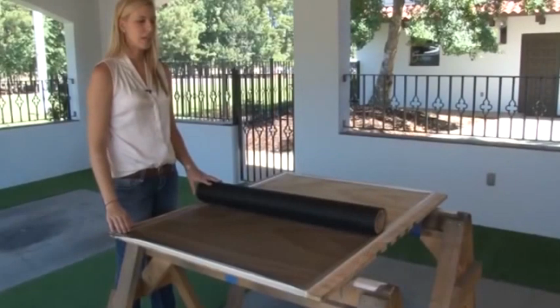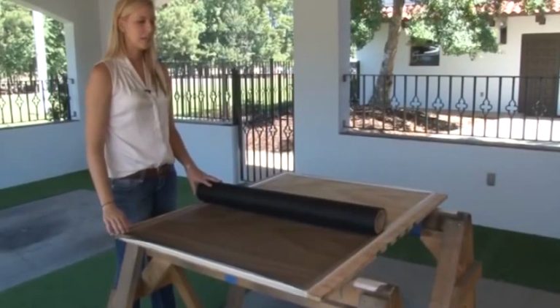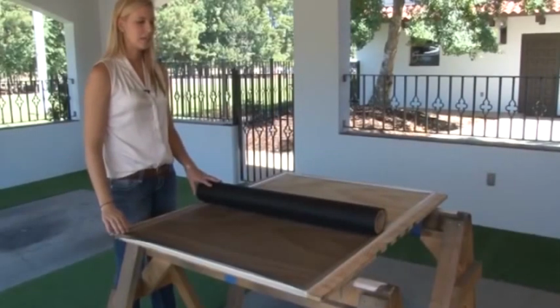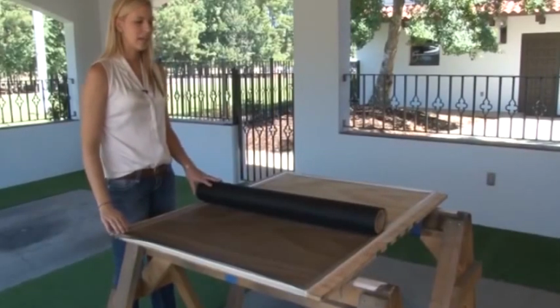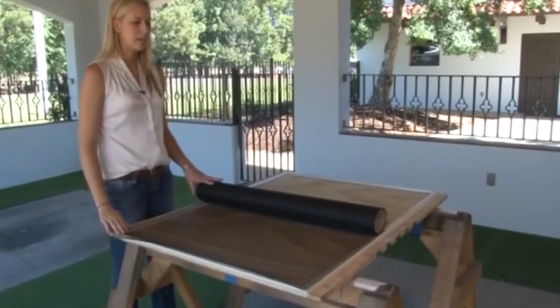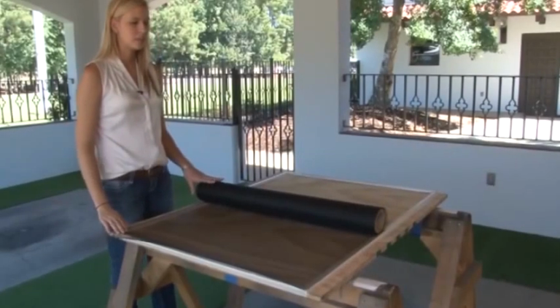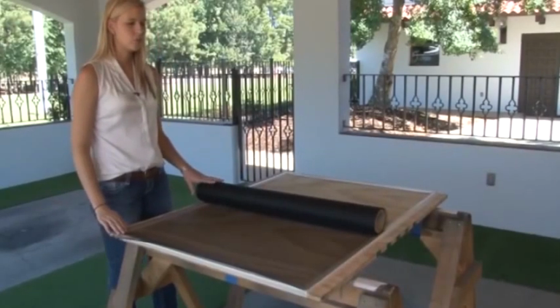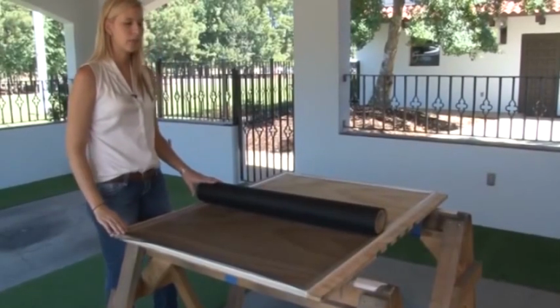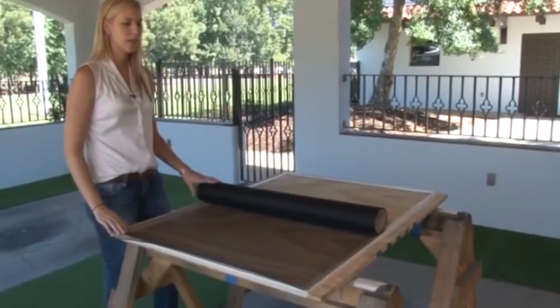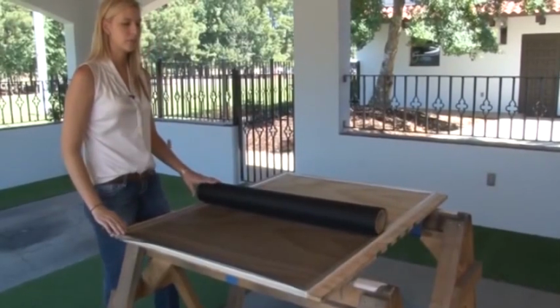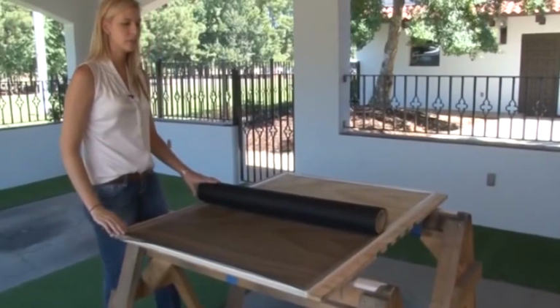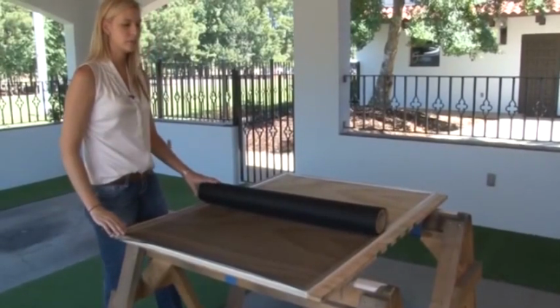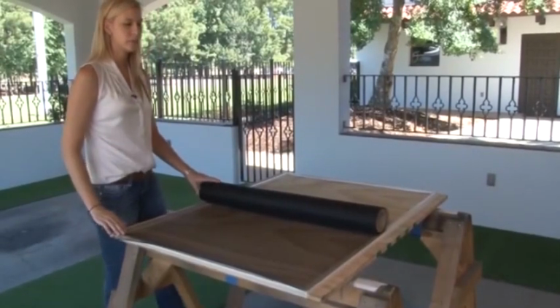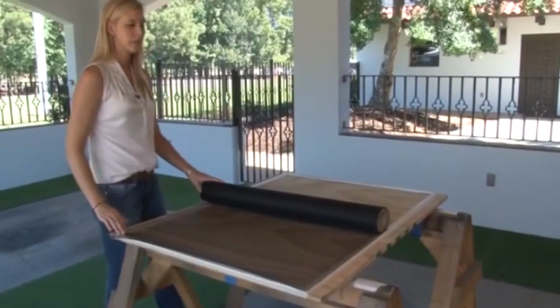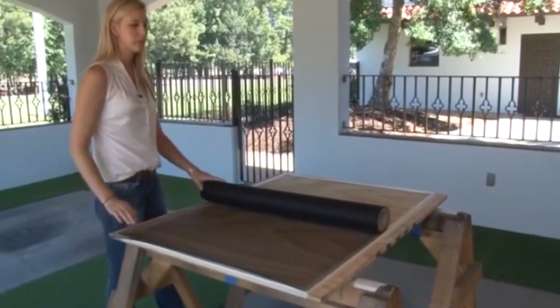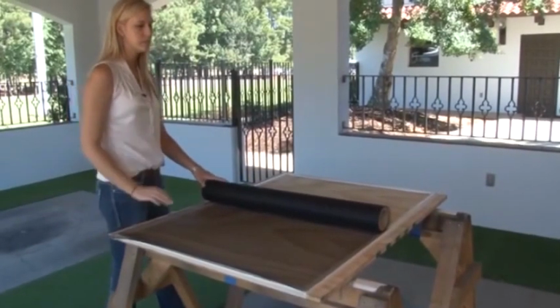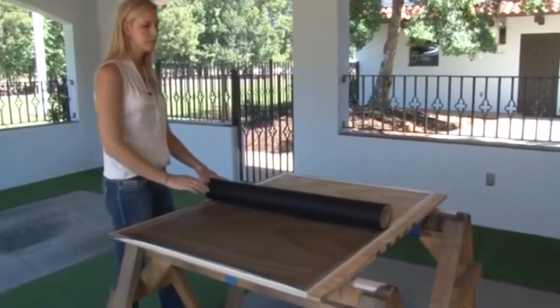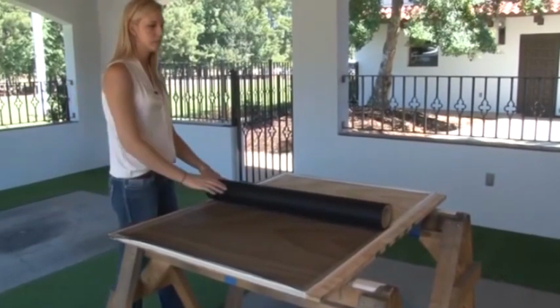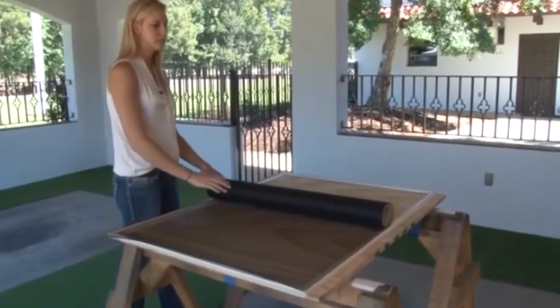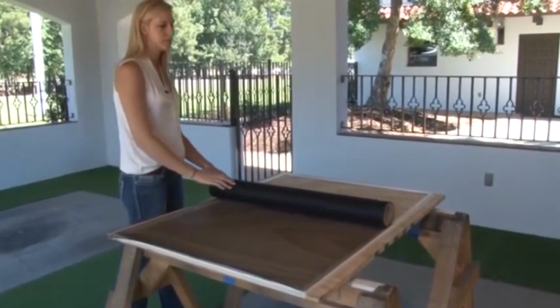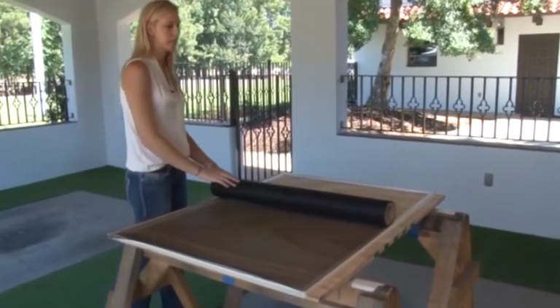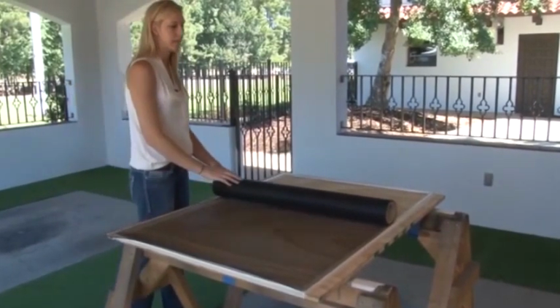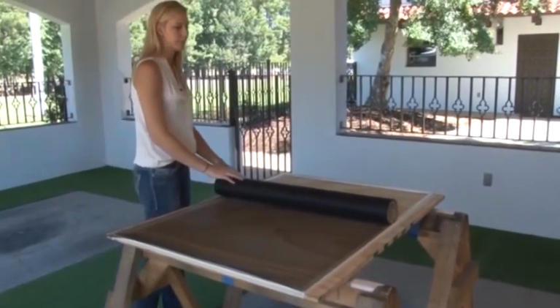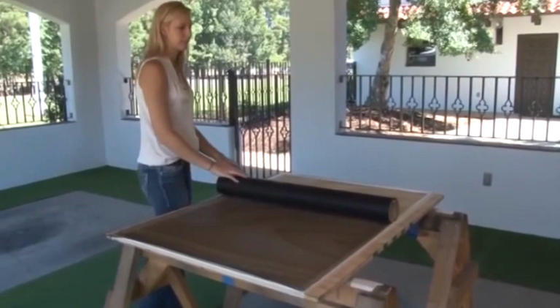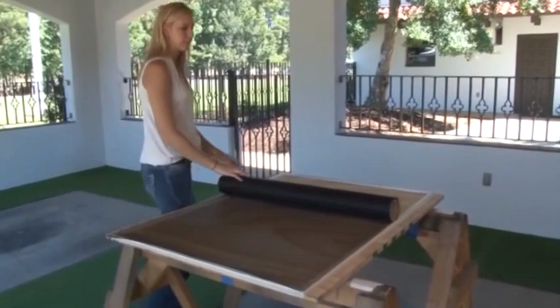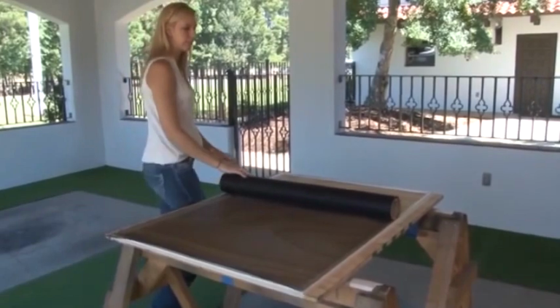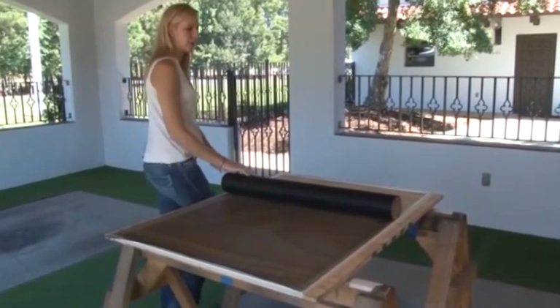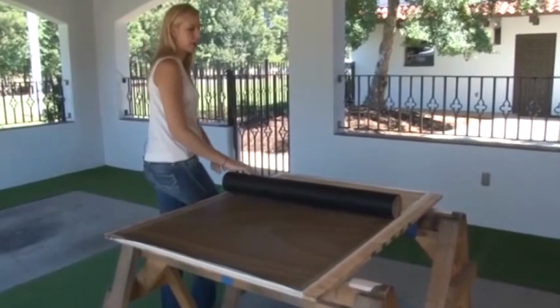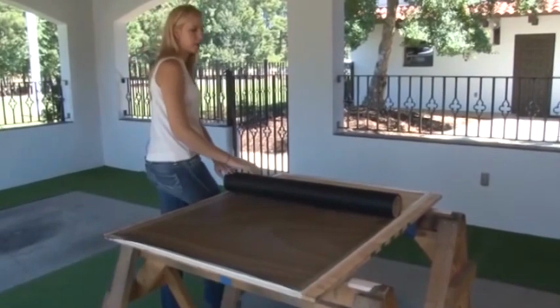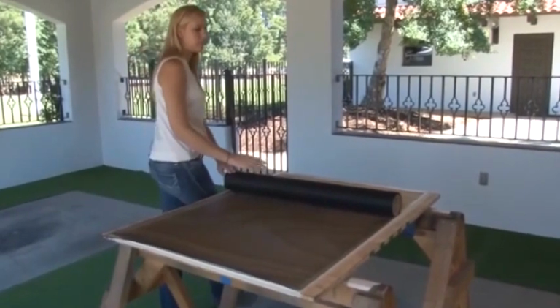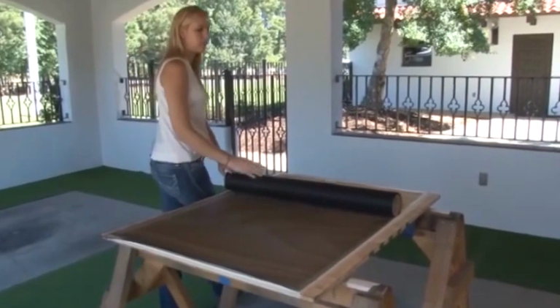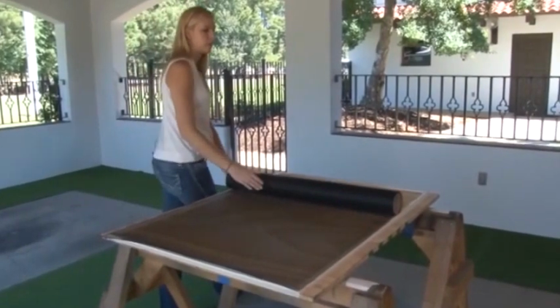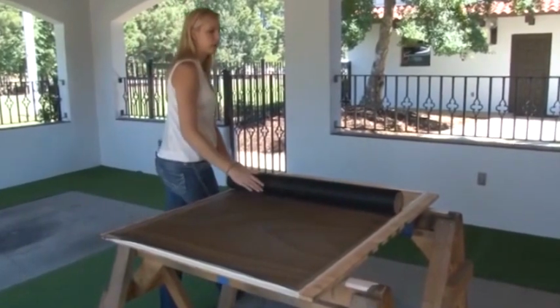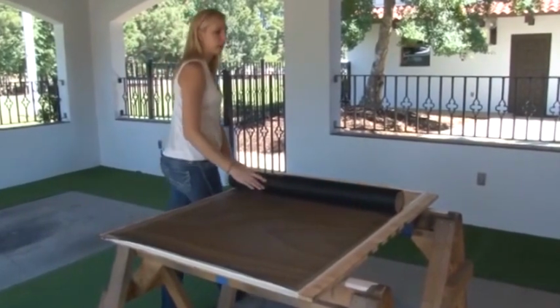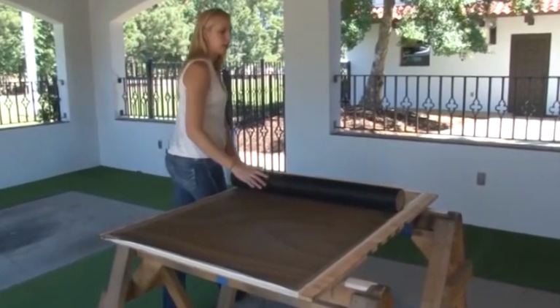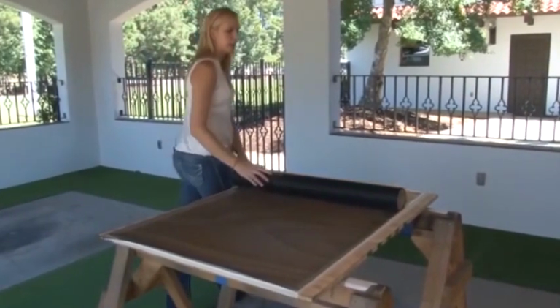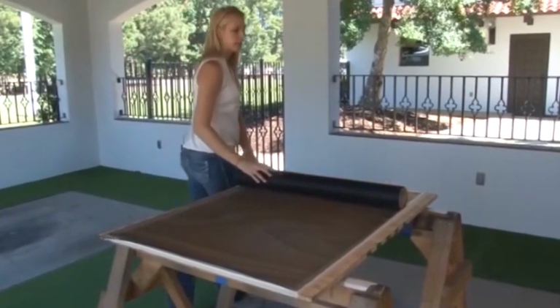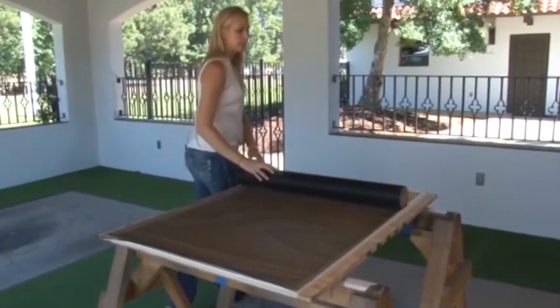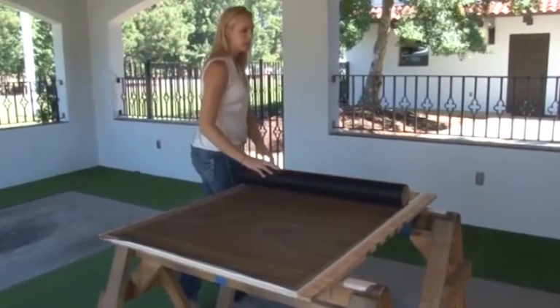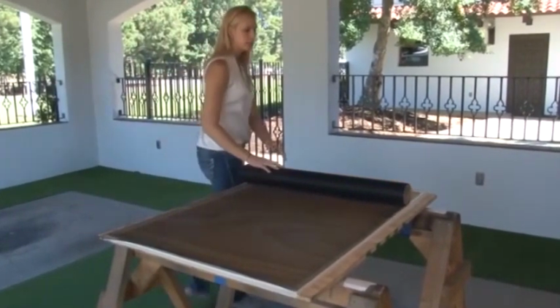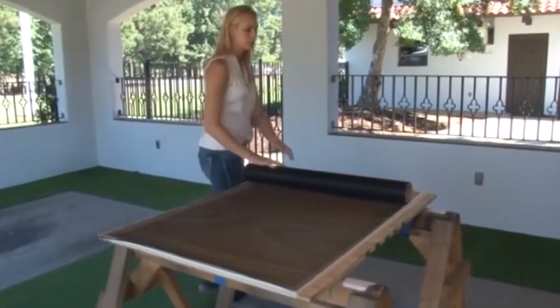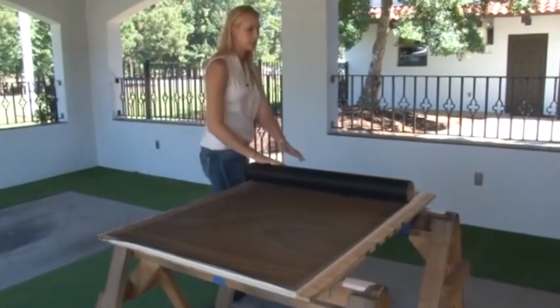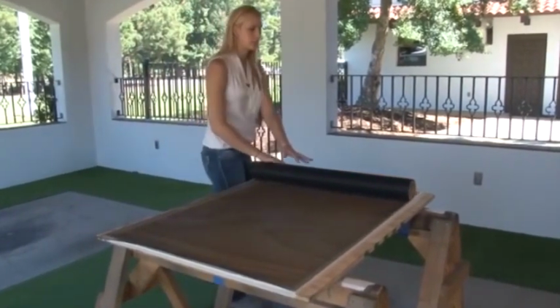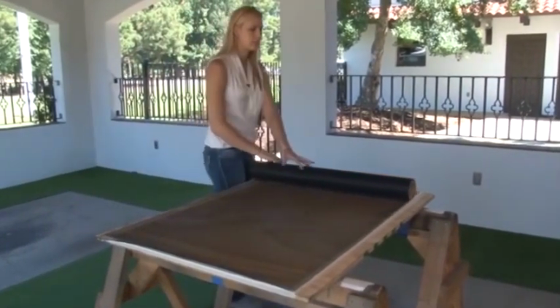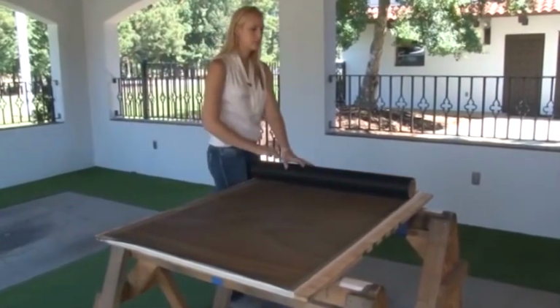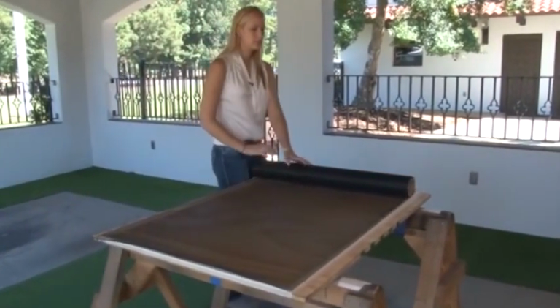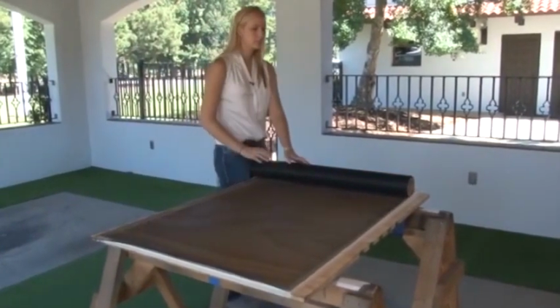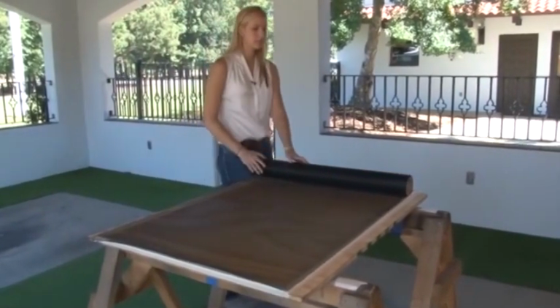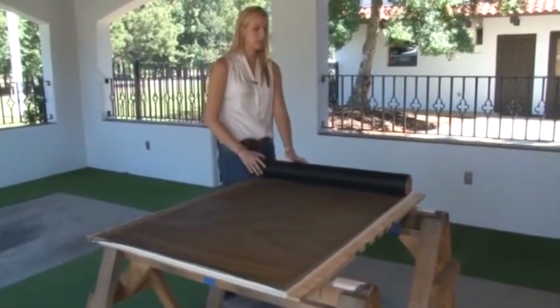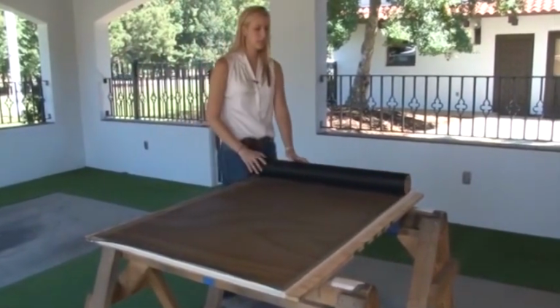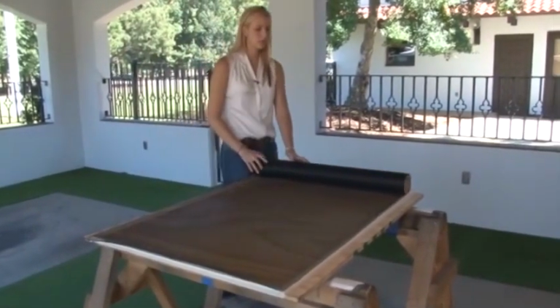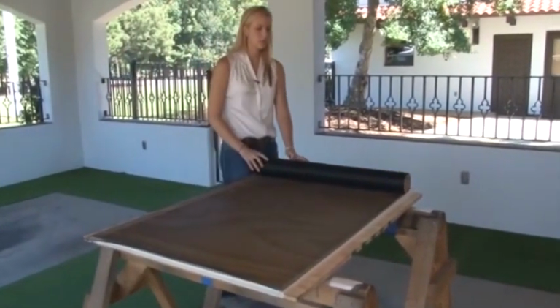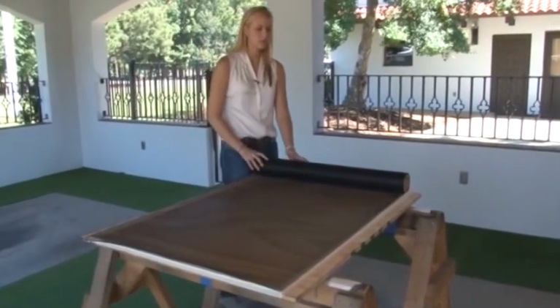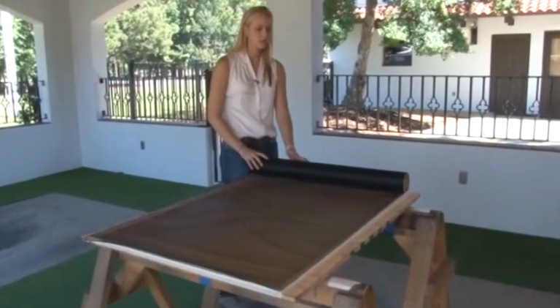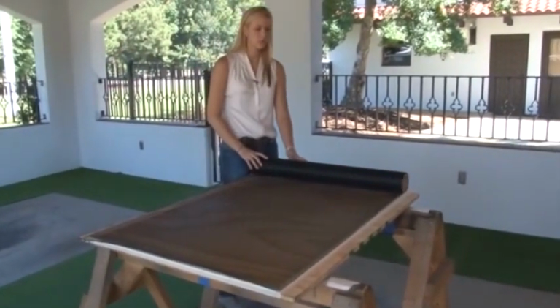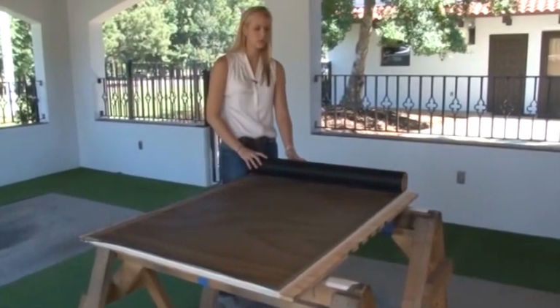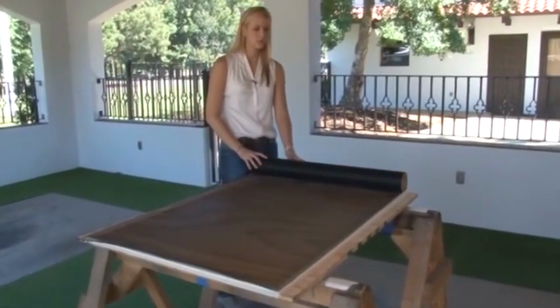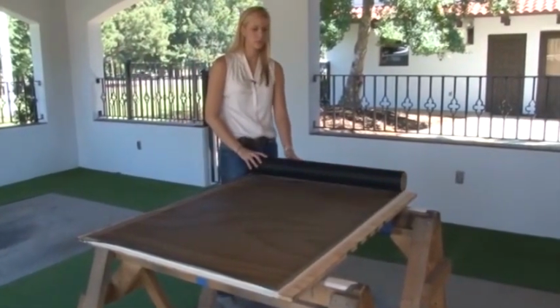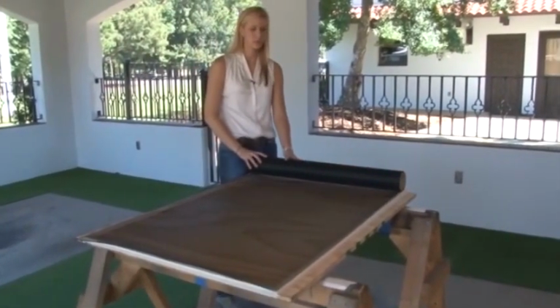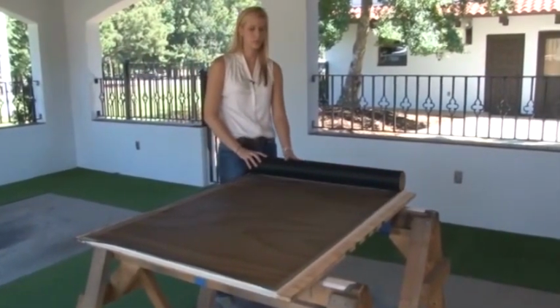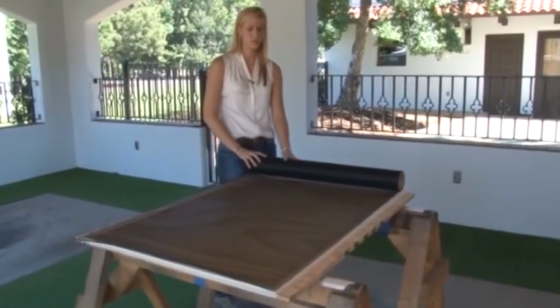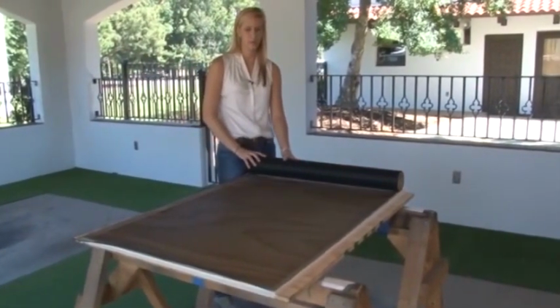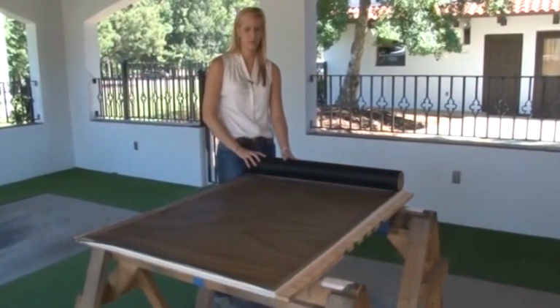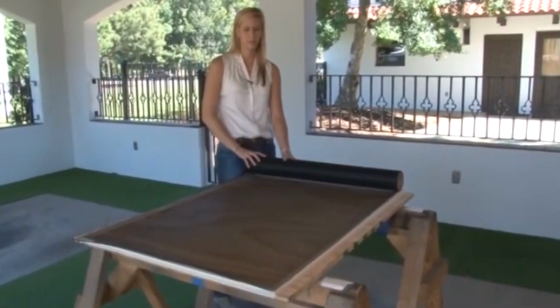Next, roll out the screen to the size of your frame and cut the screen slightly larger than your frame.